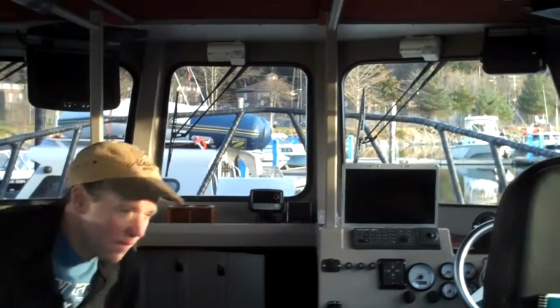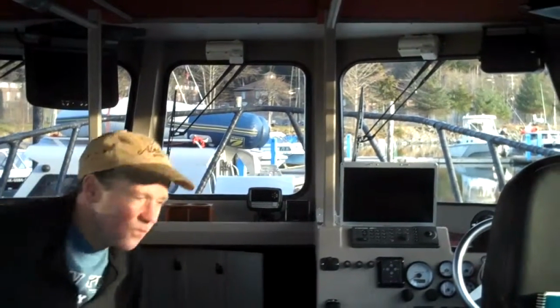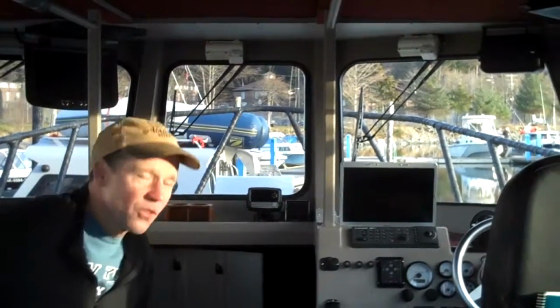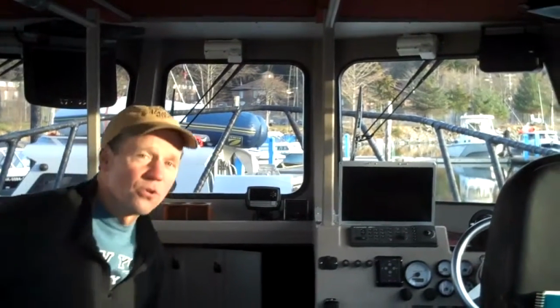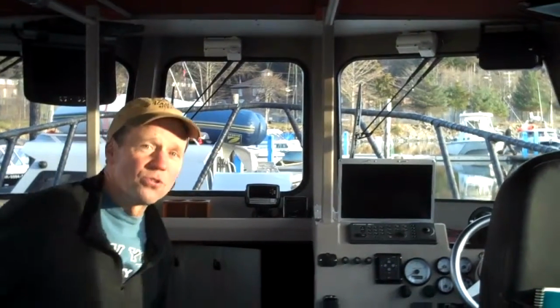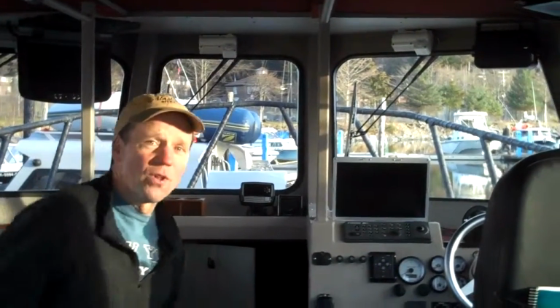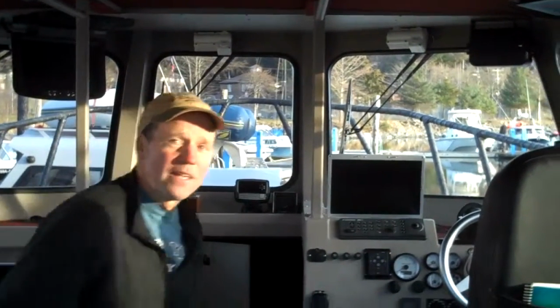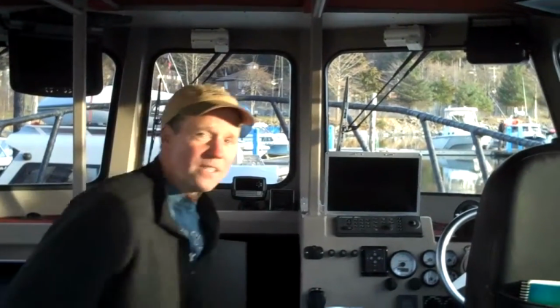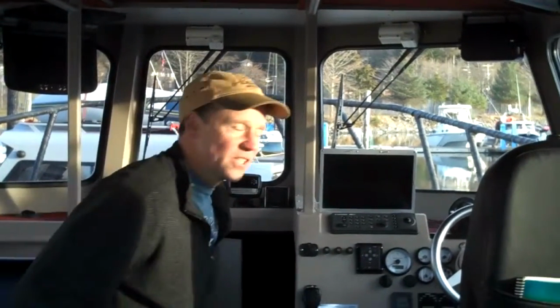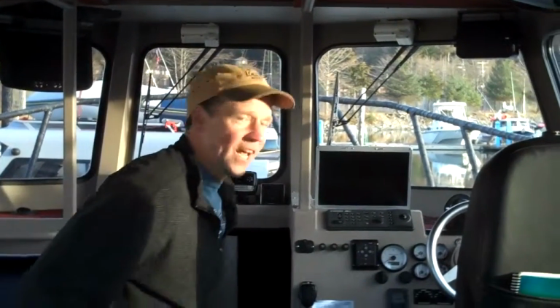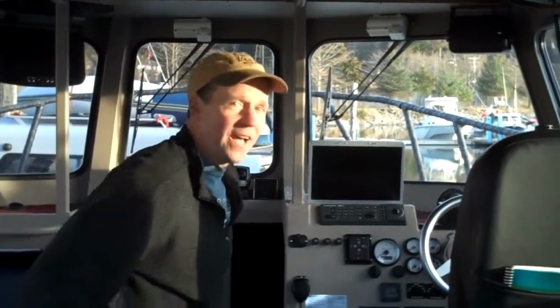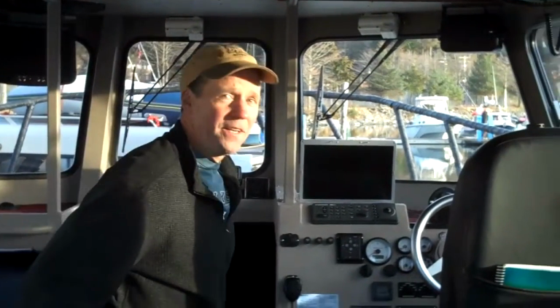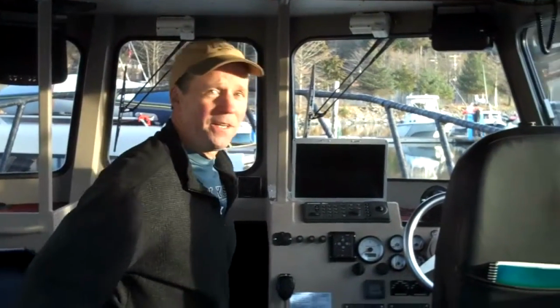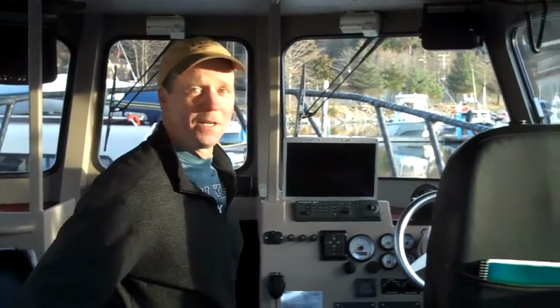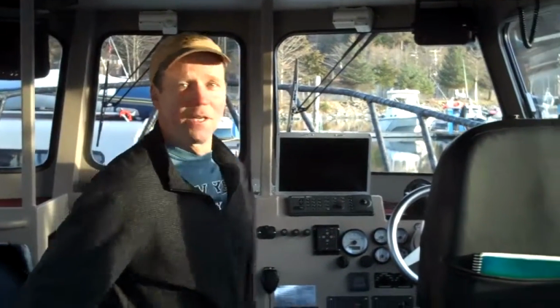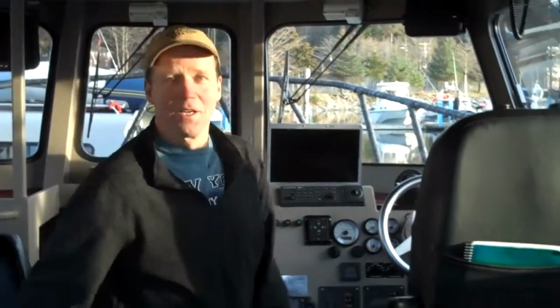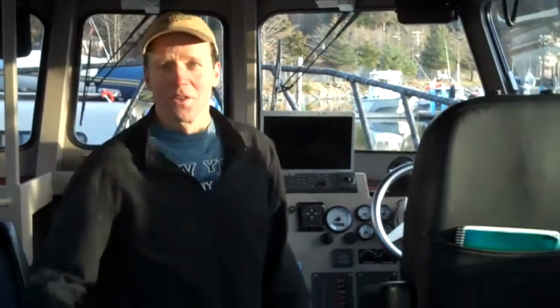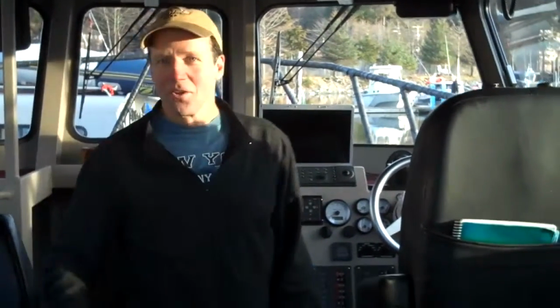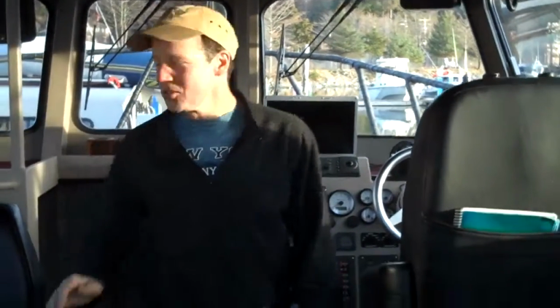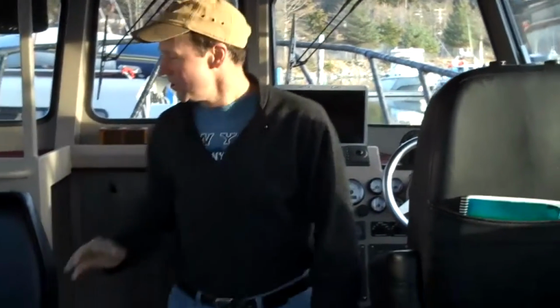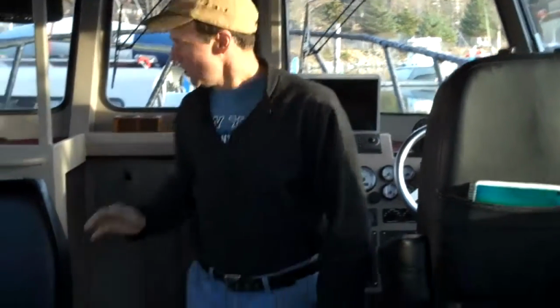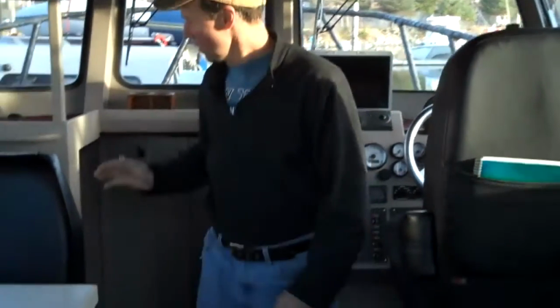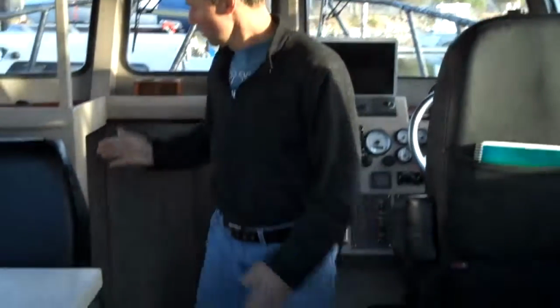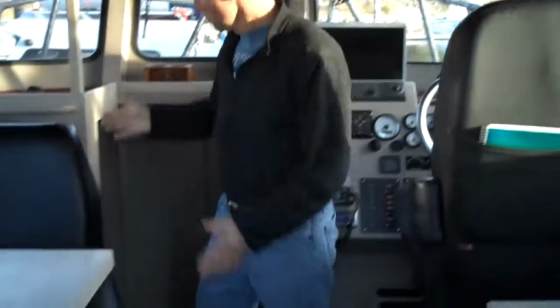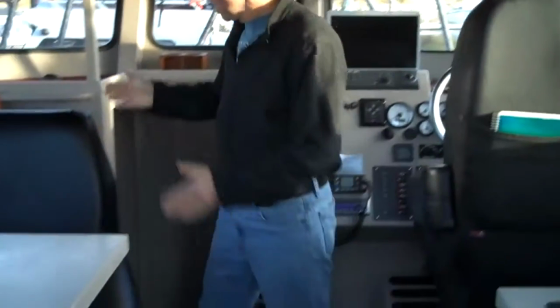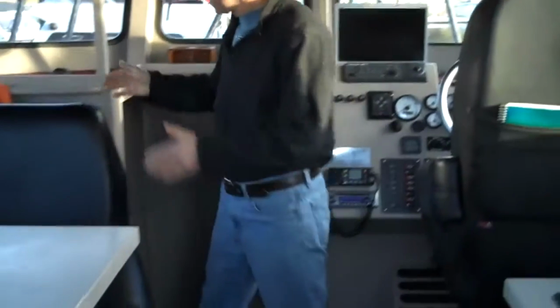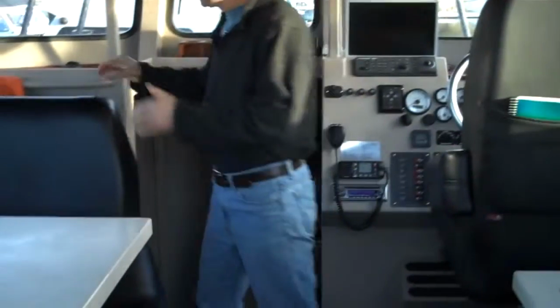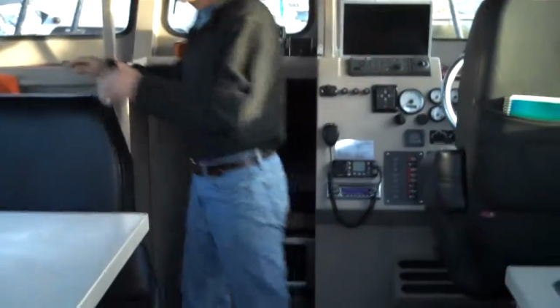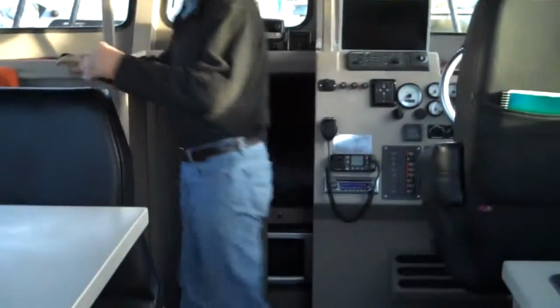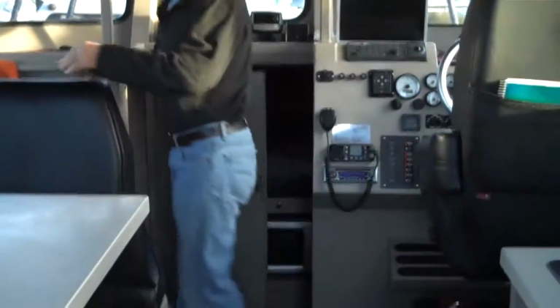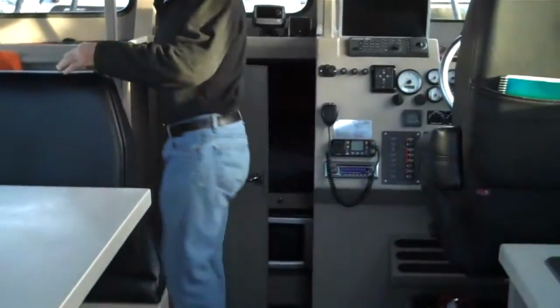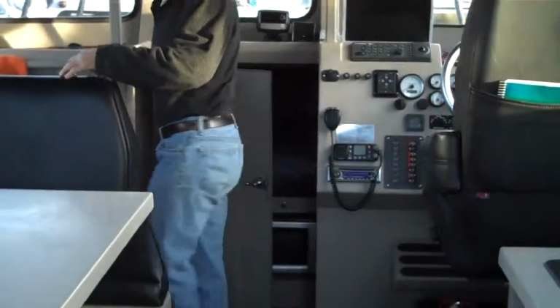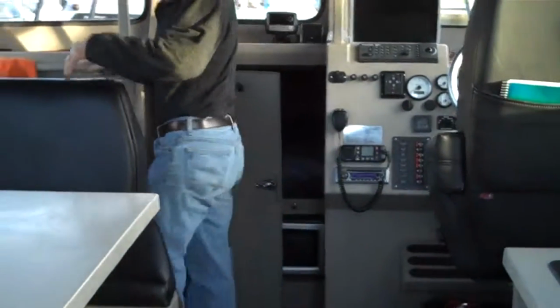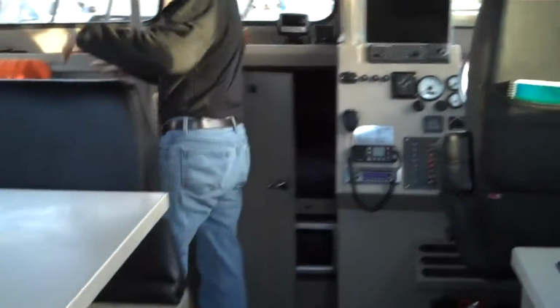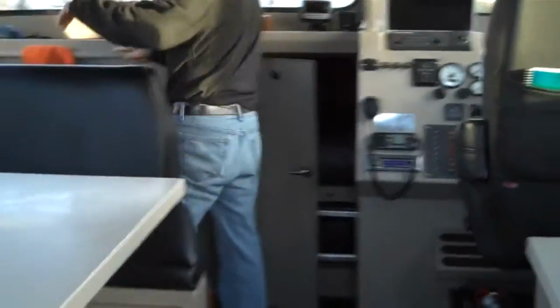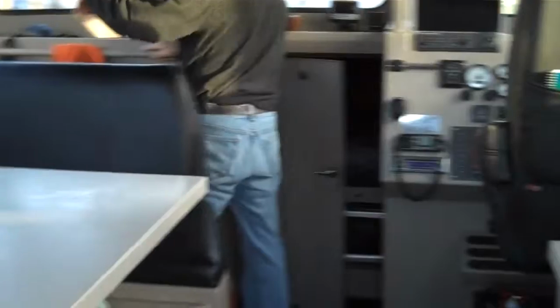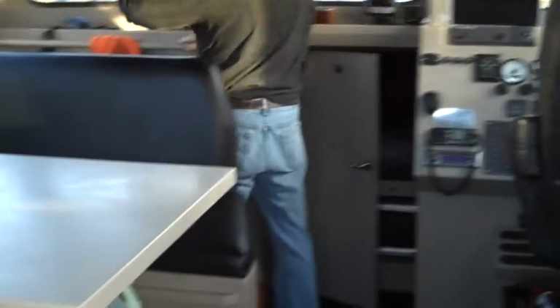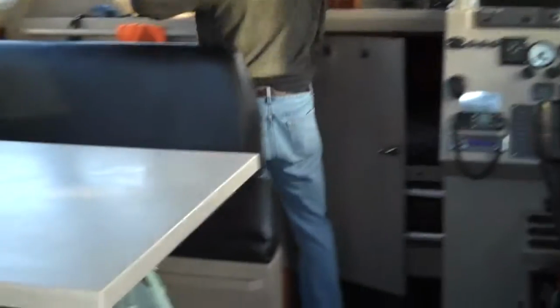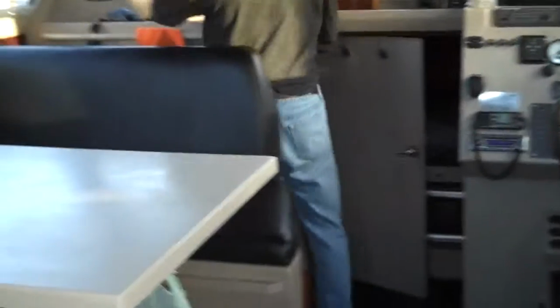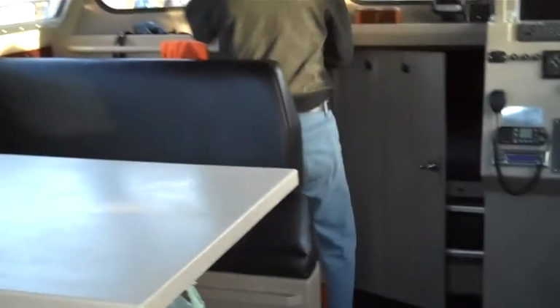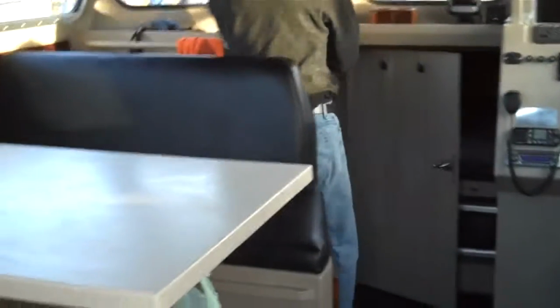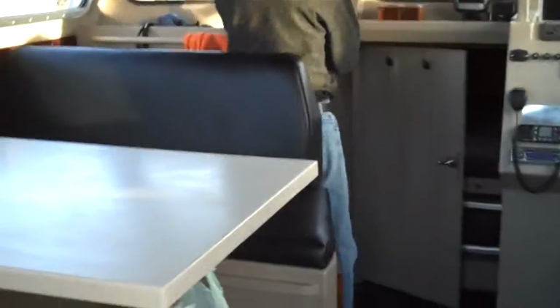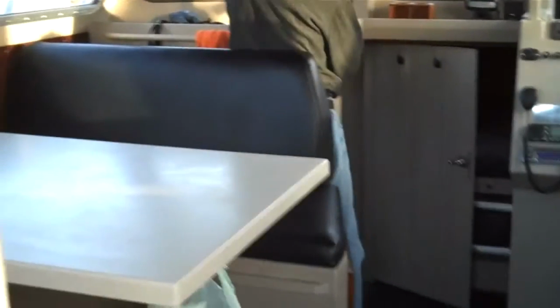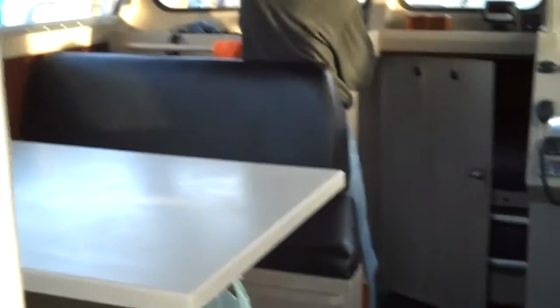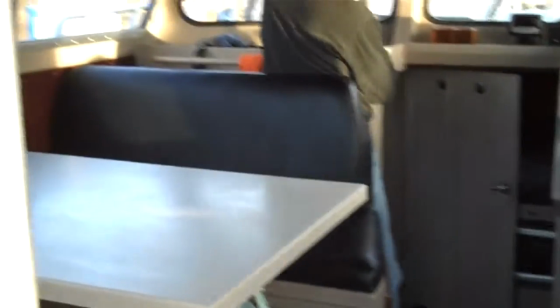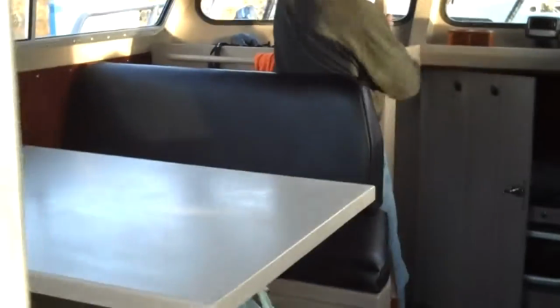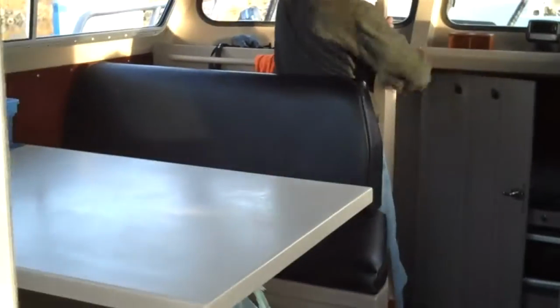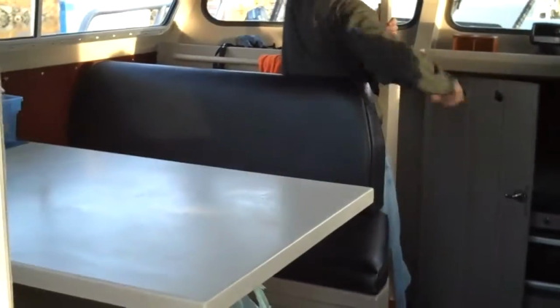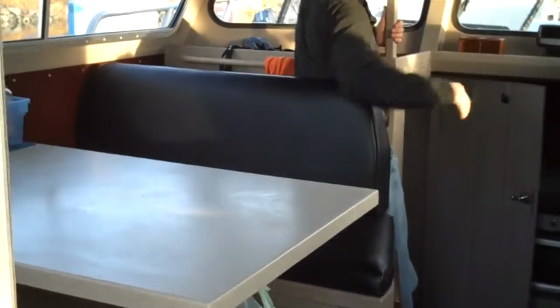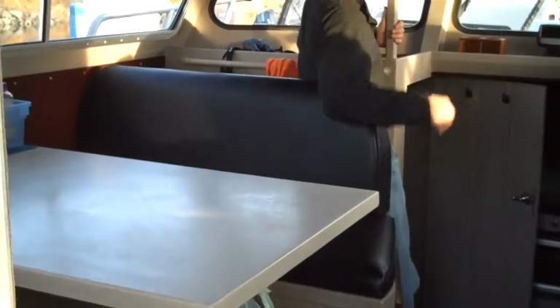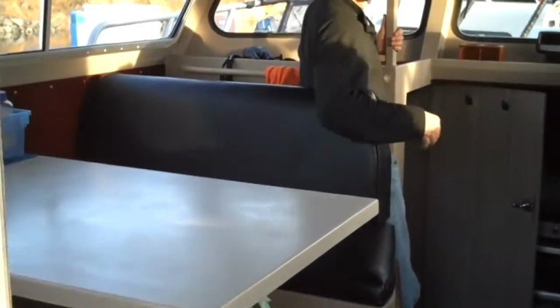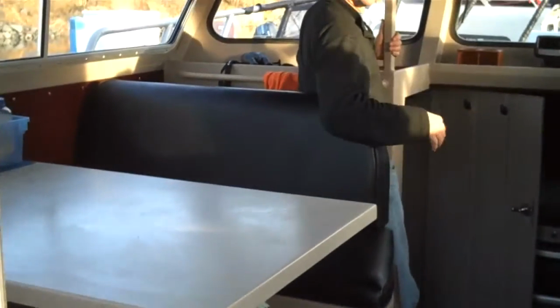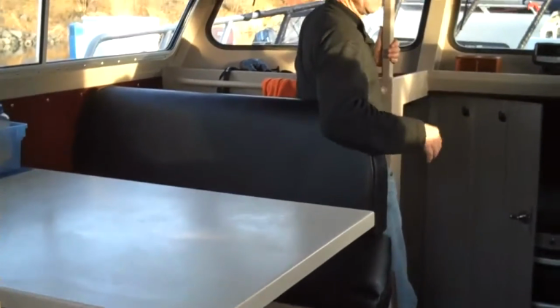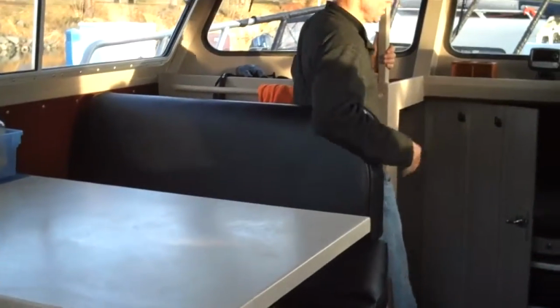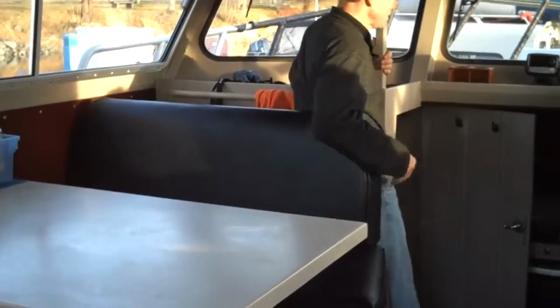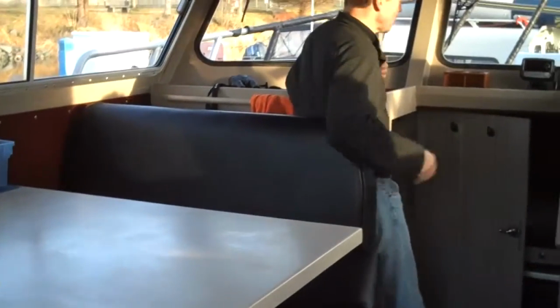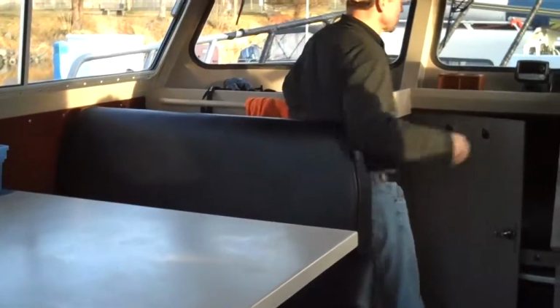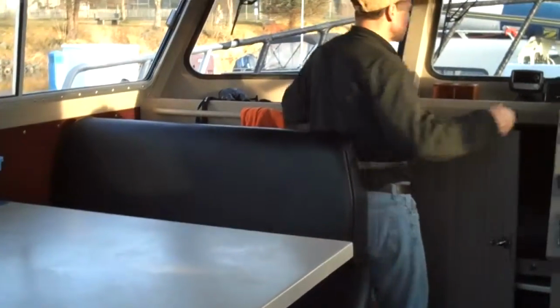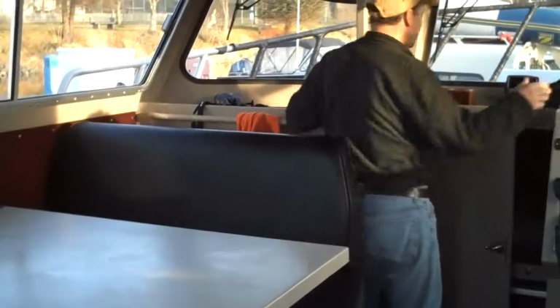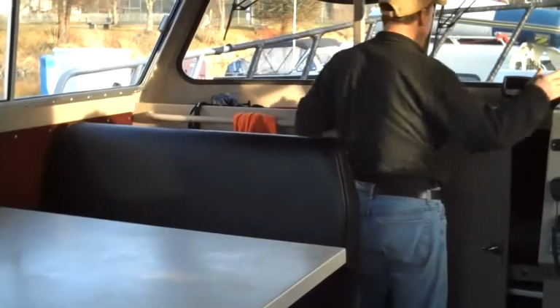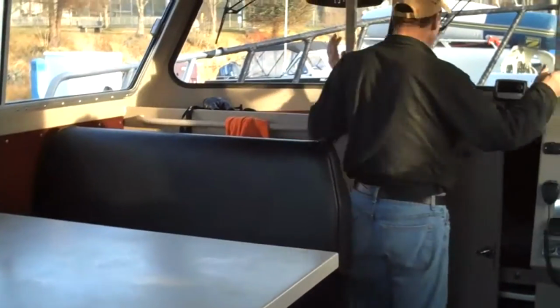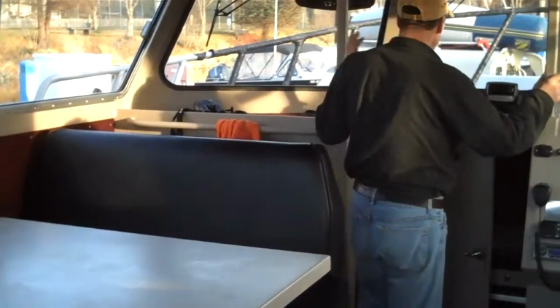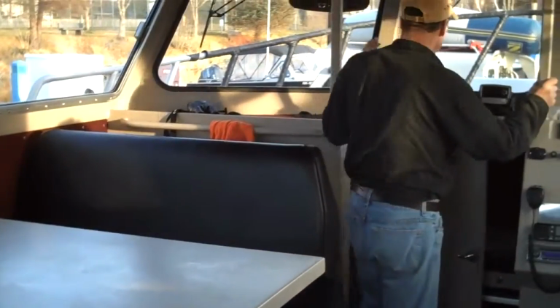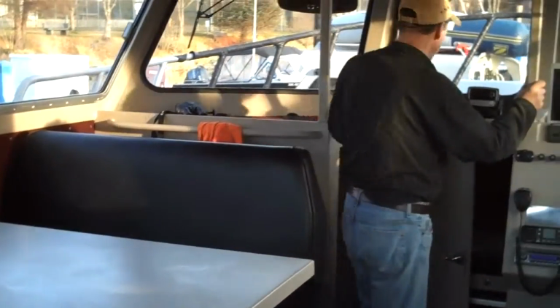For those who like to stand, there's this little slot here where you can stand looking forward. You can also stand here.